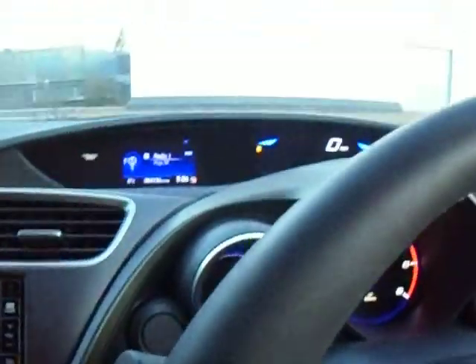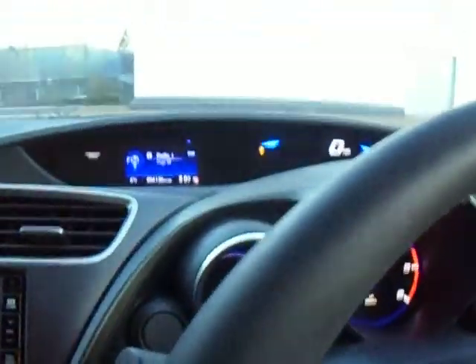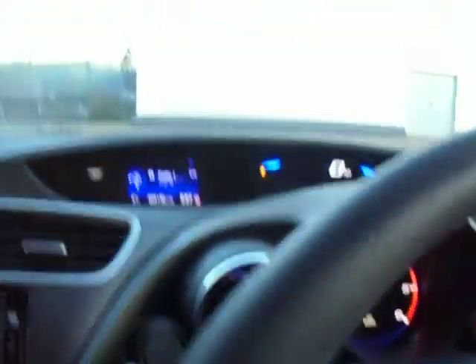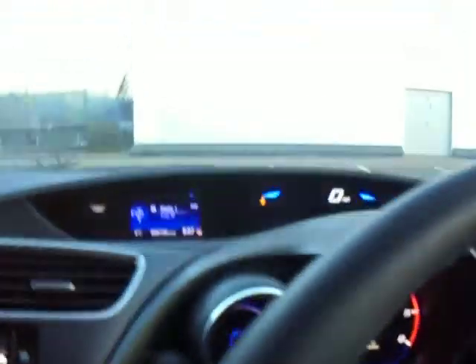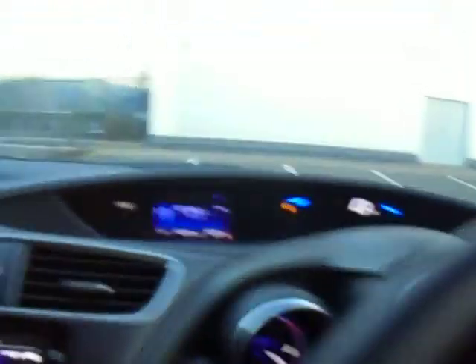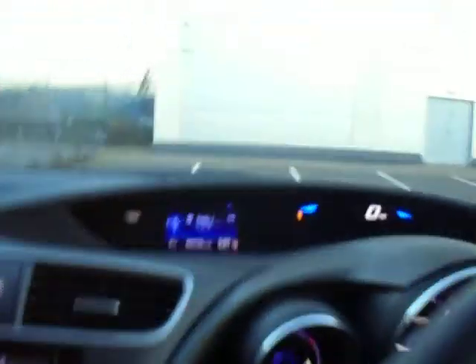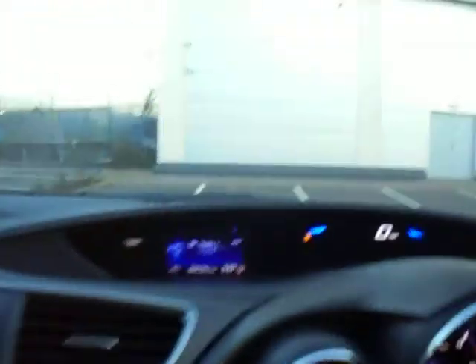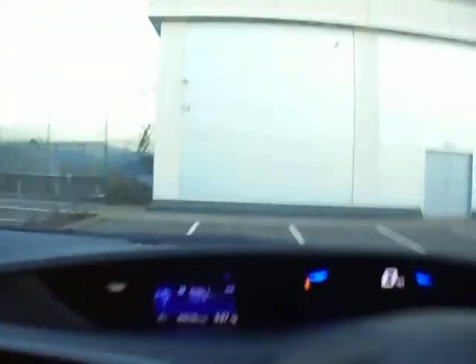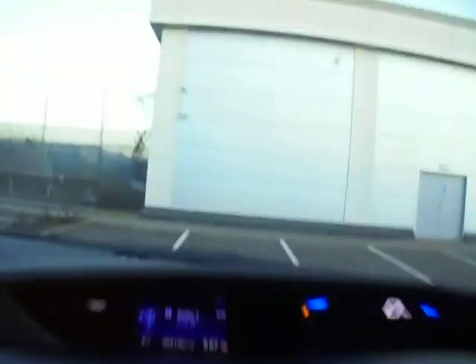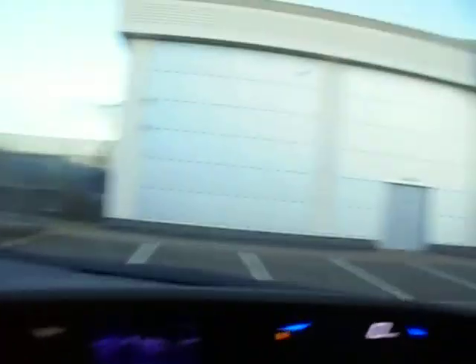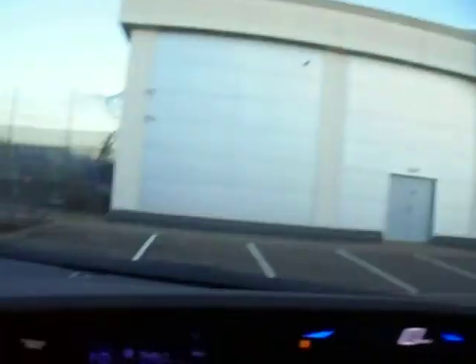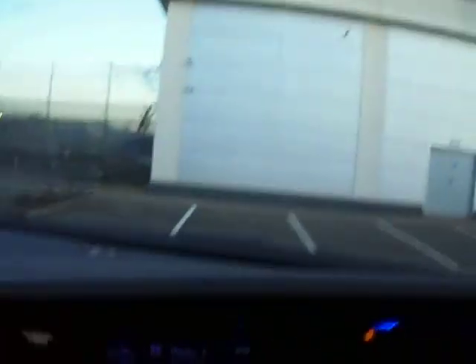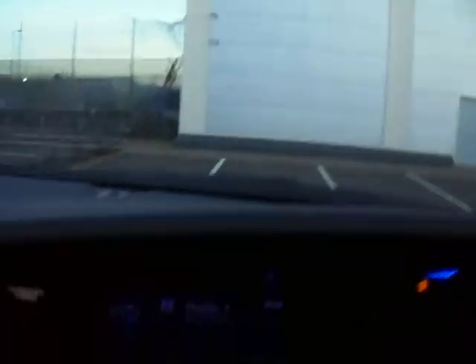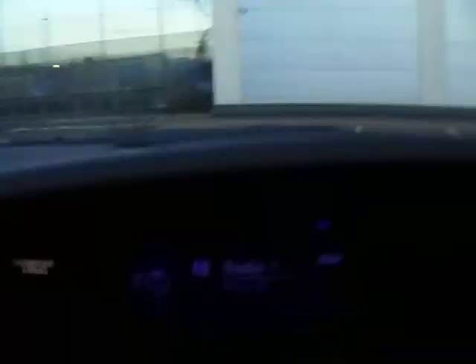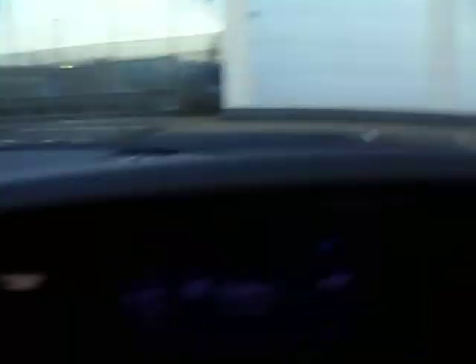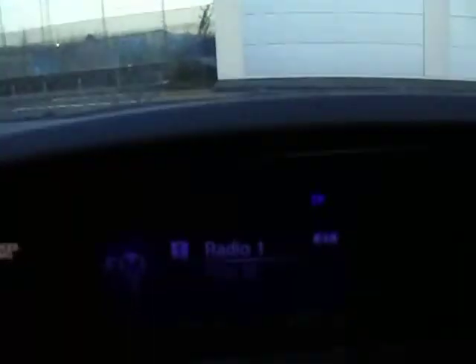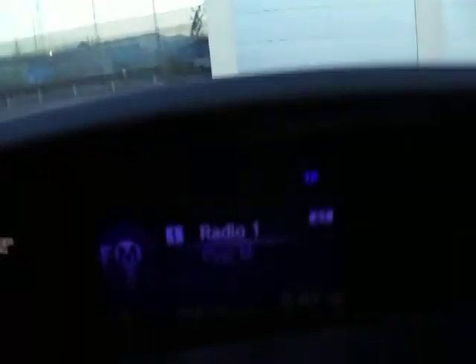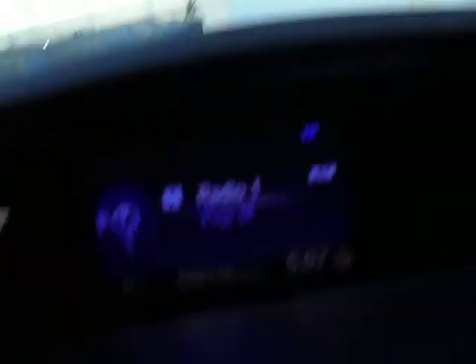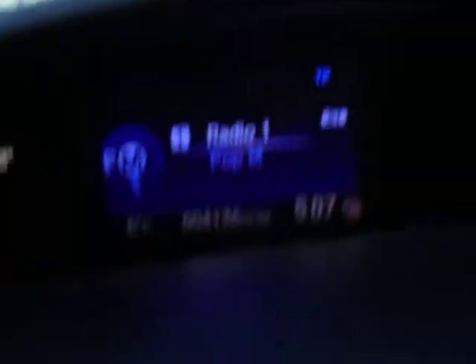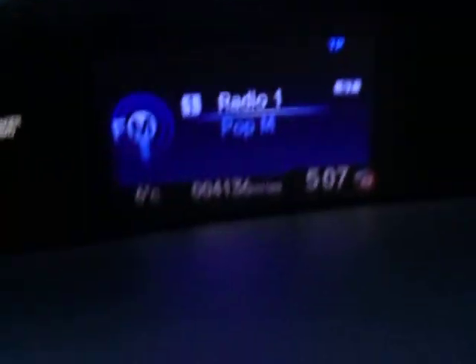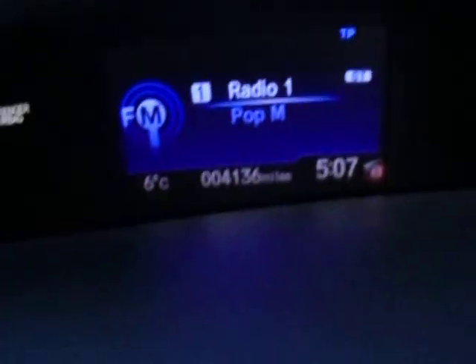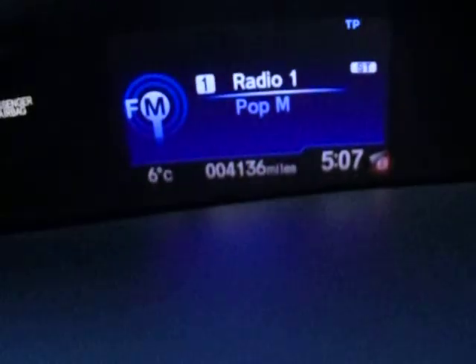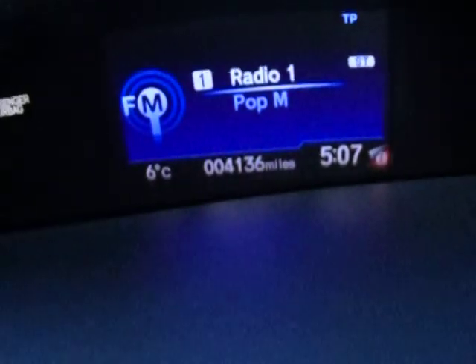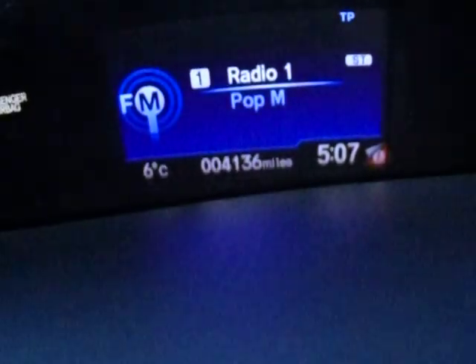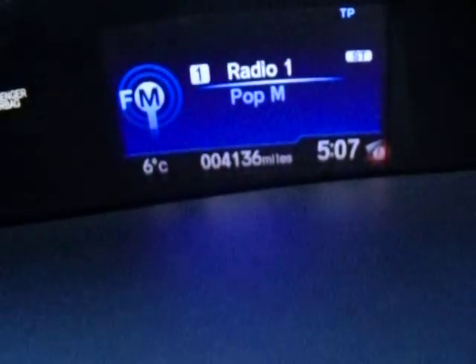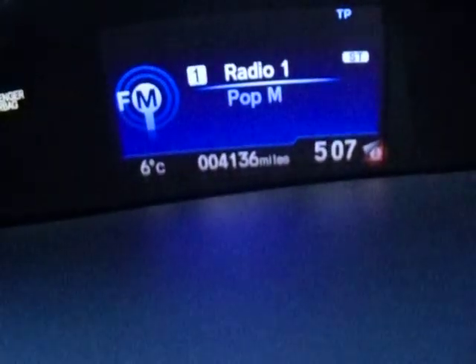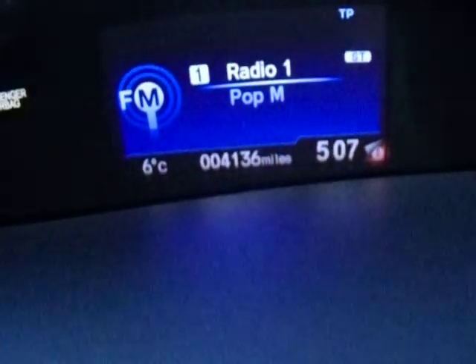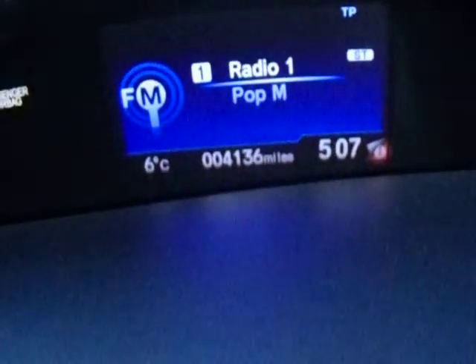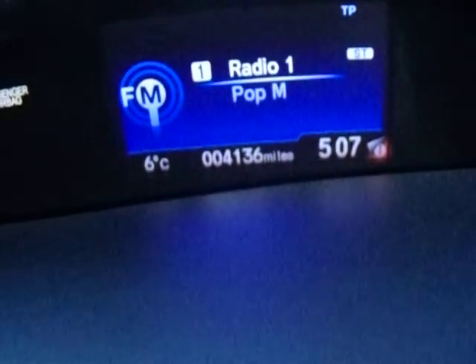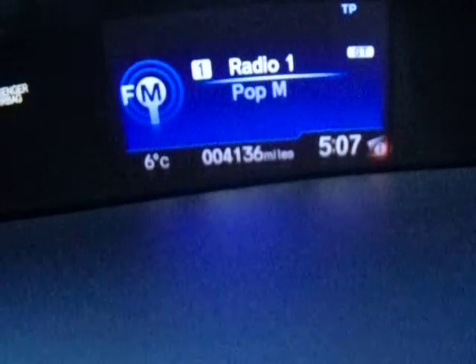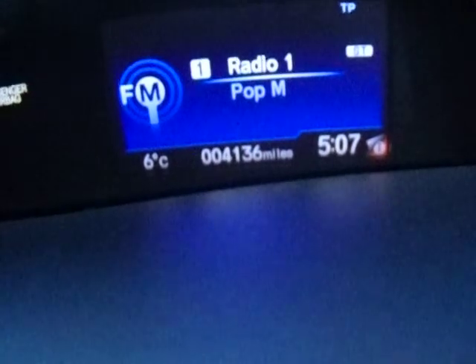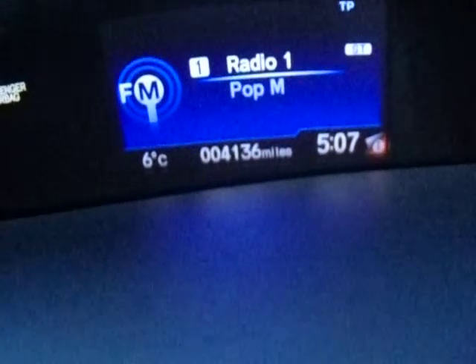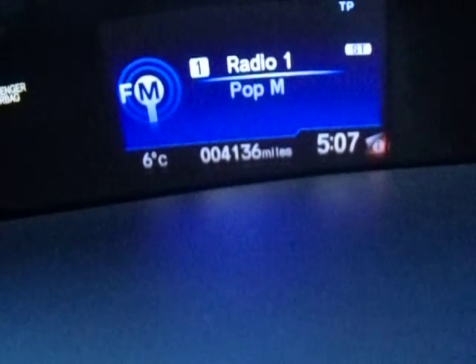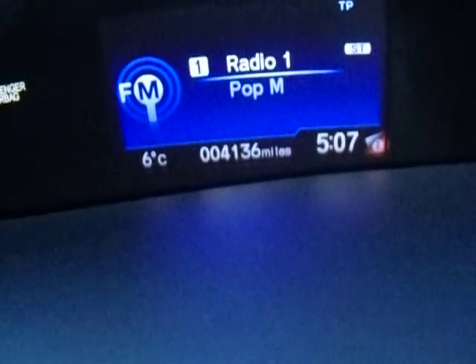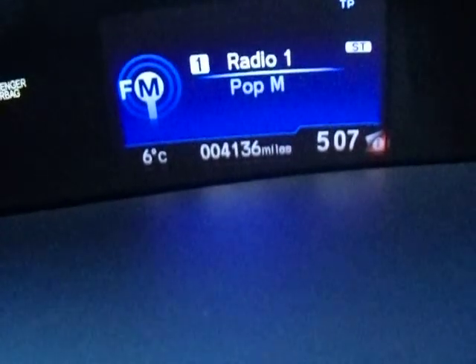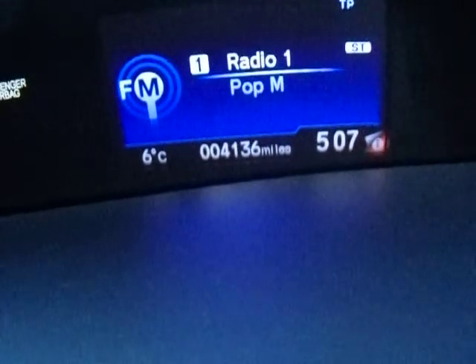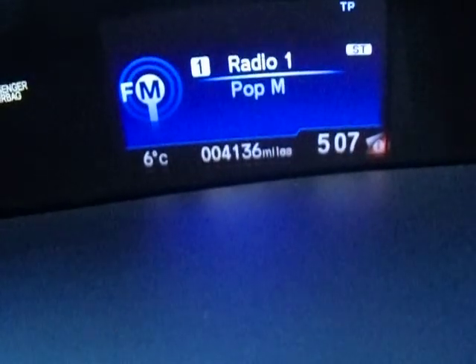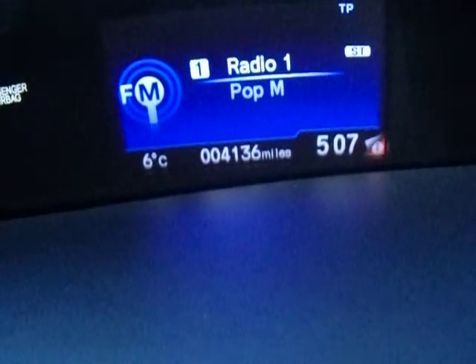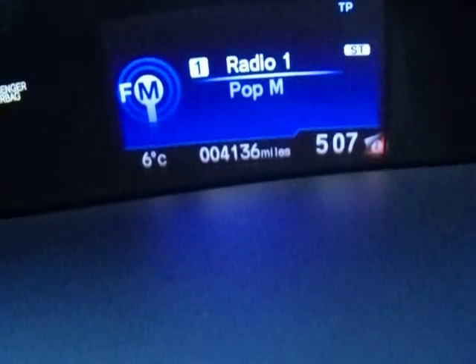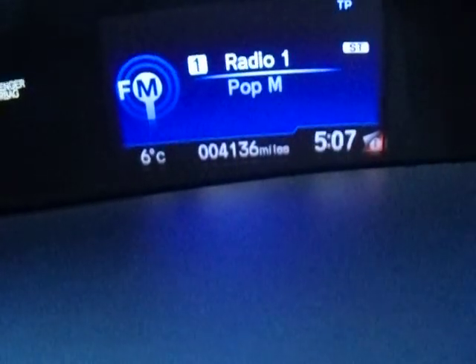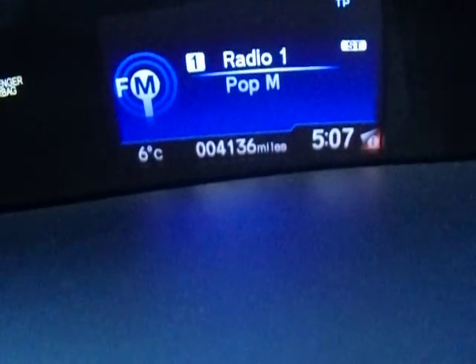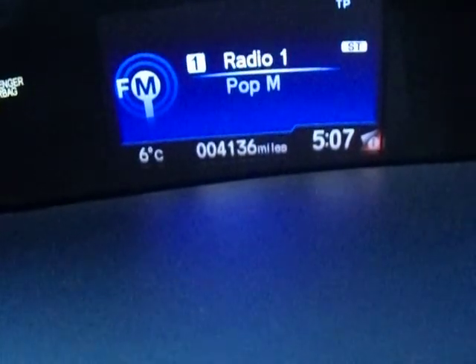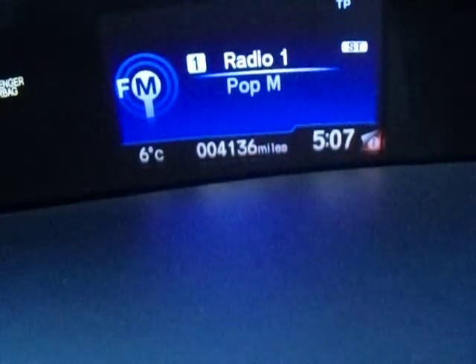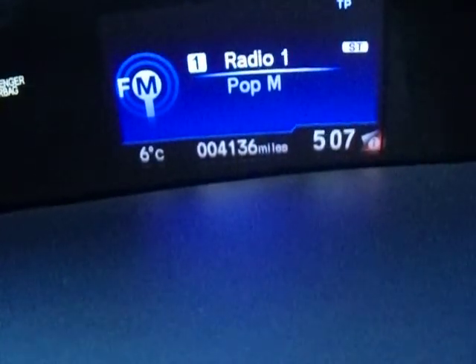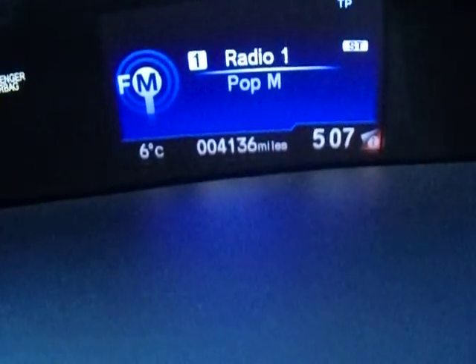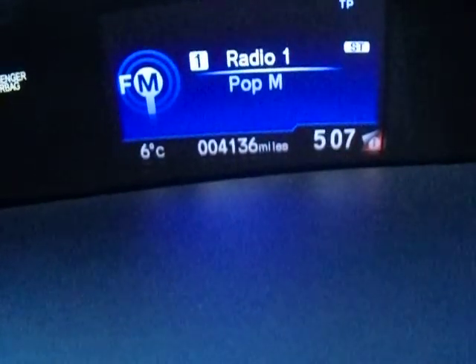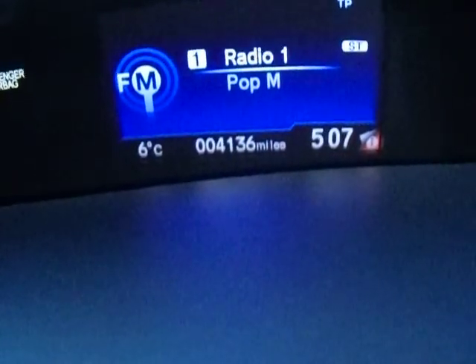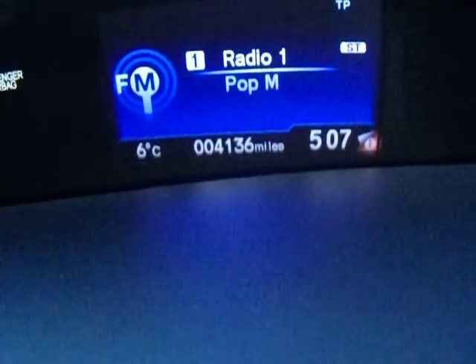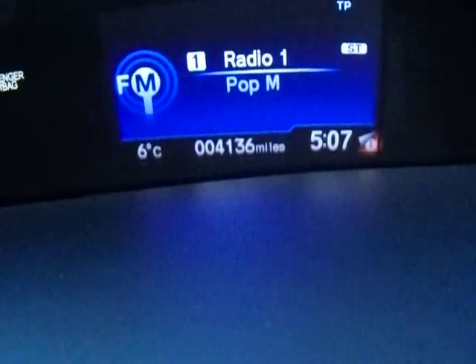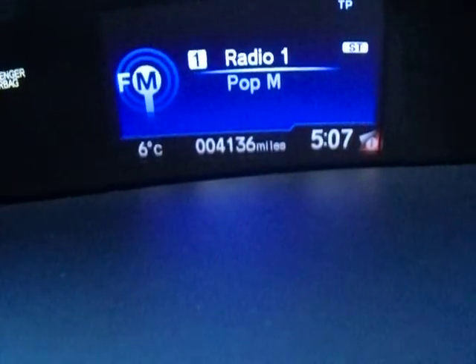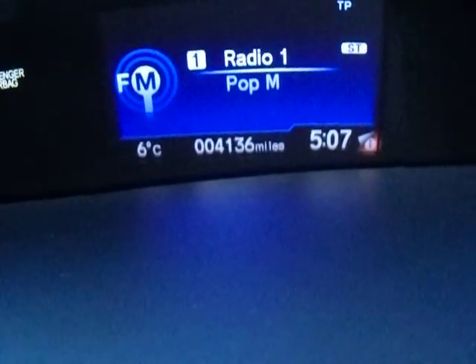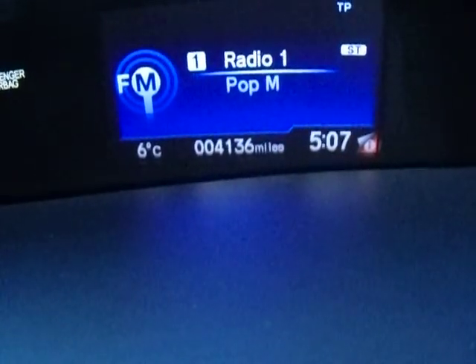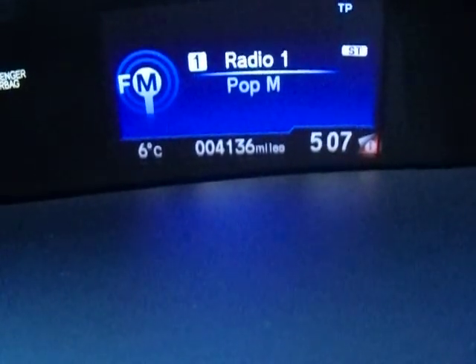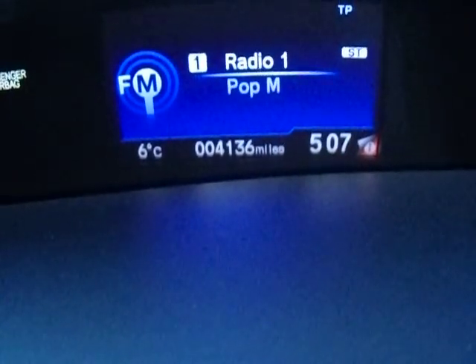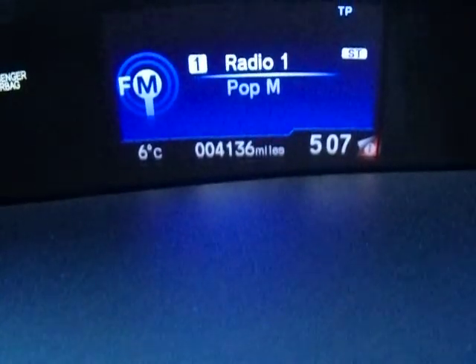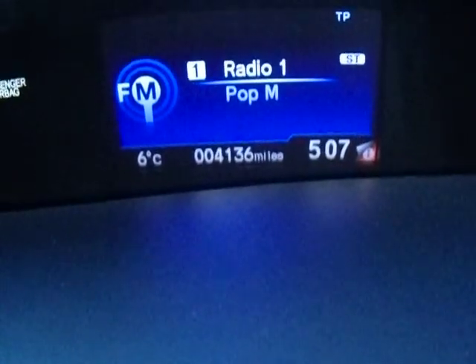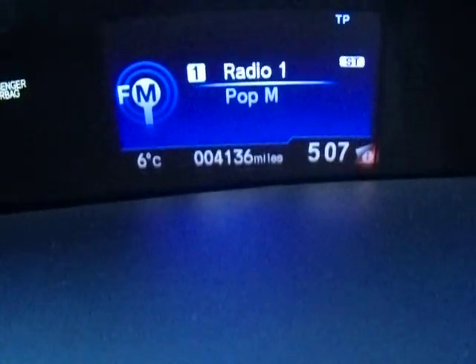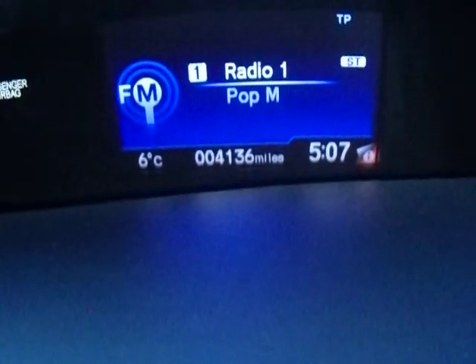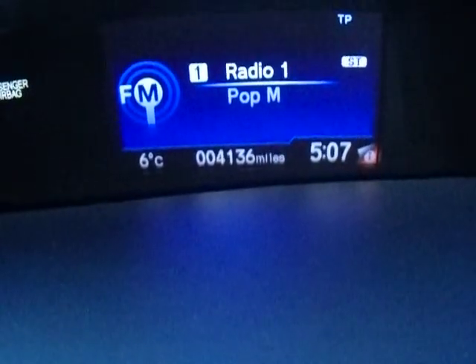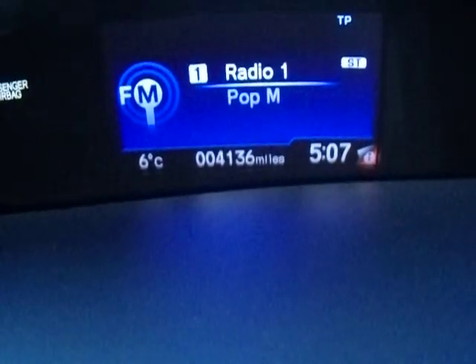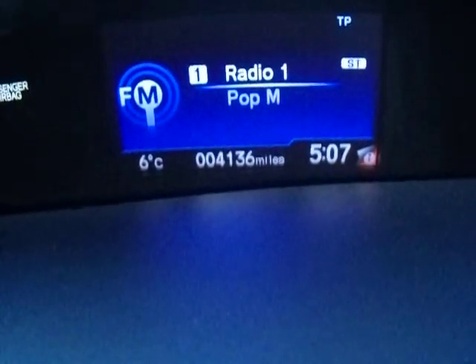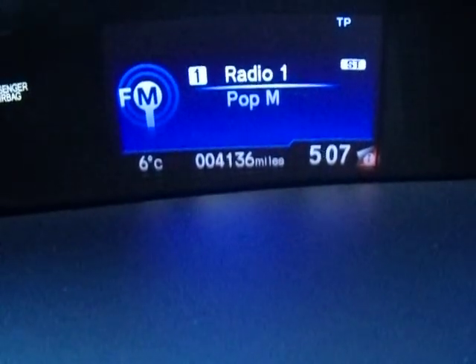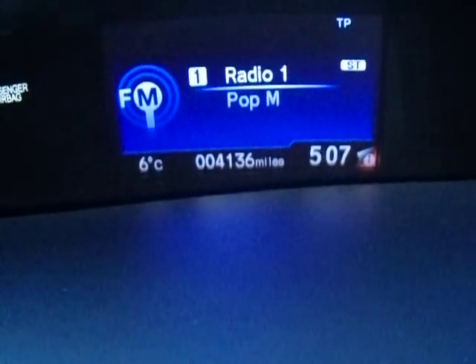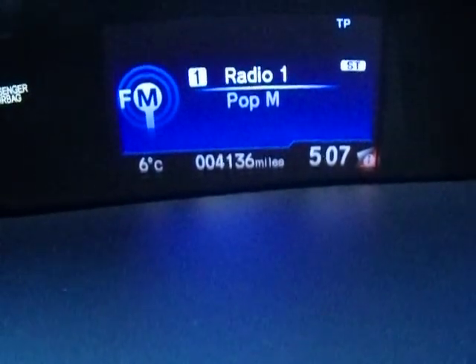This vehicle as you can see has done just 4,136 miles — absolutely nothing at all.